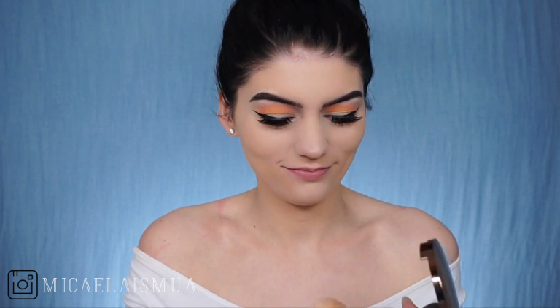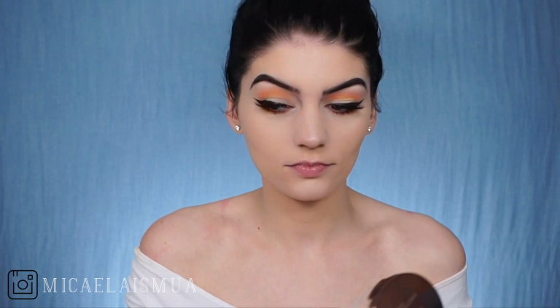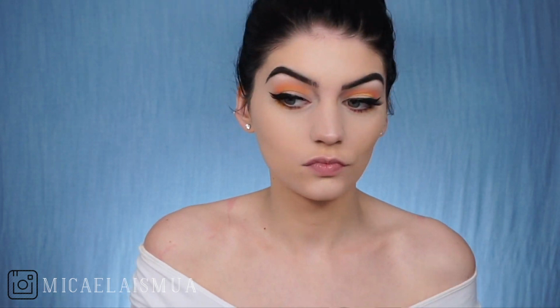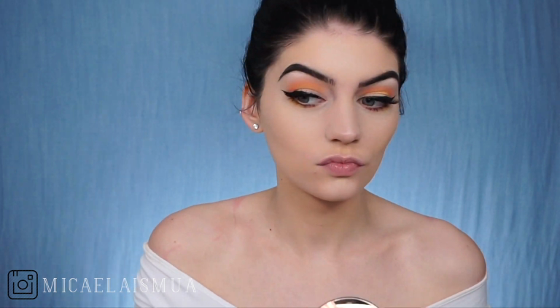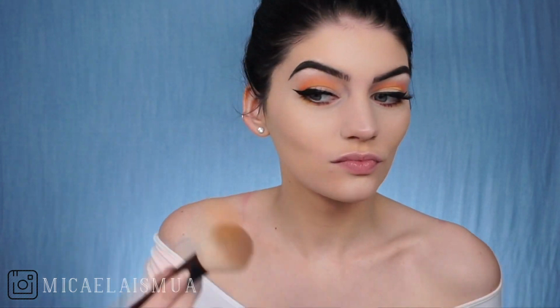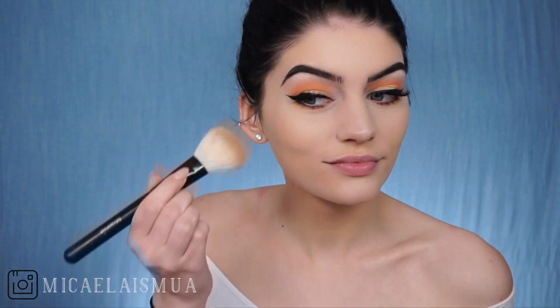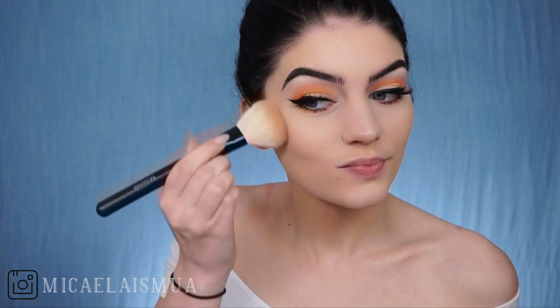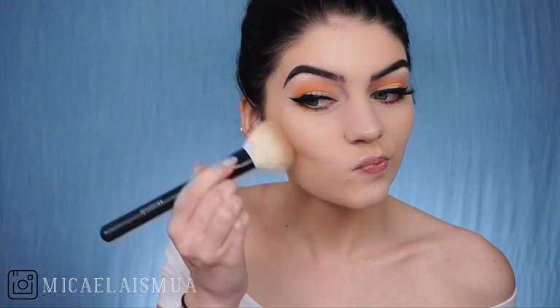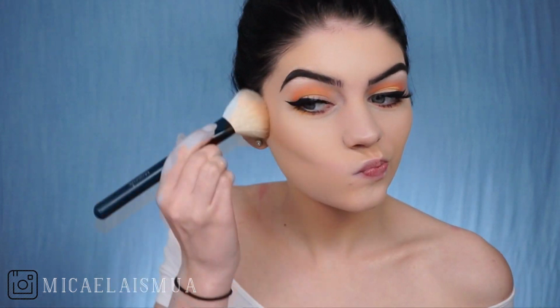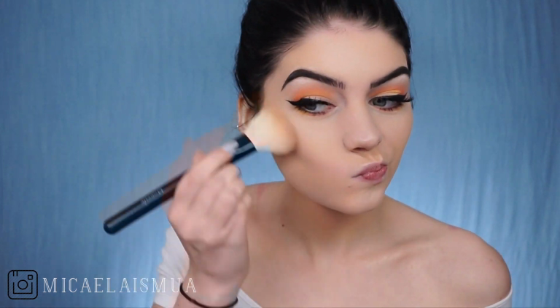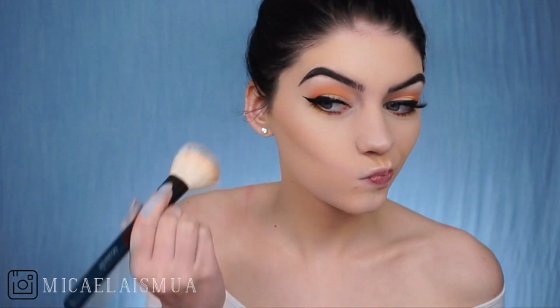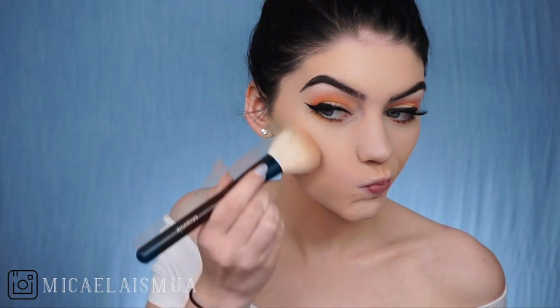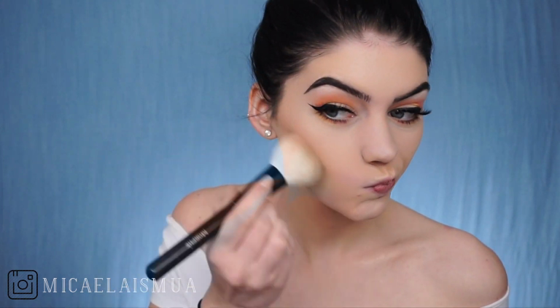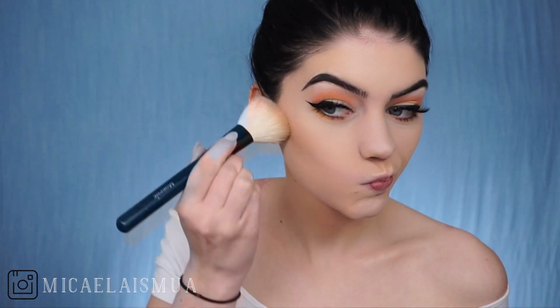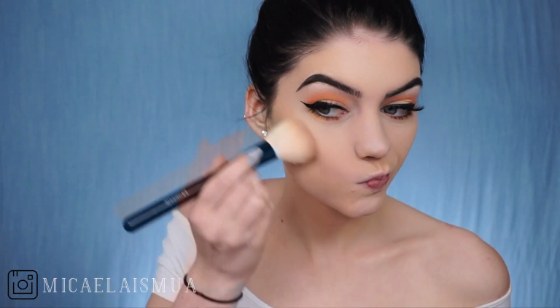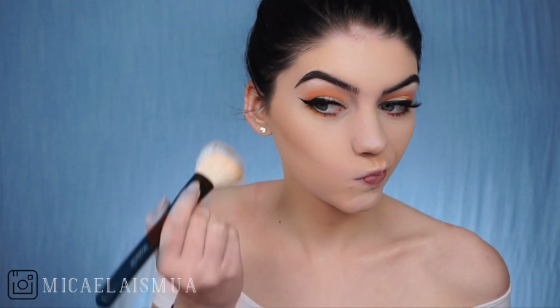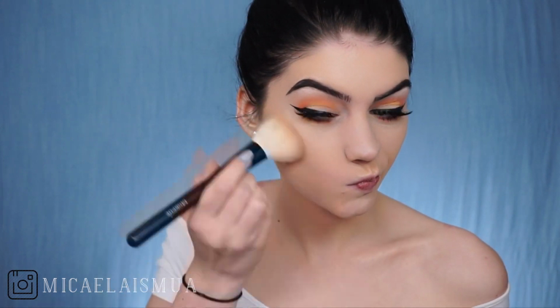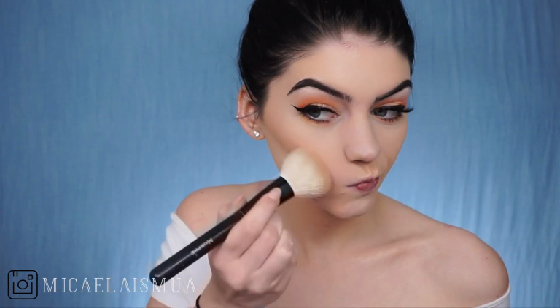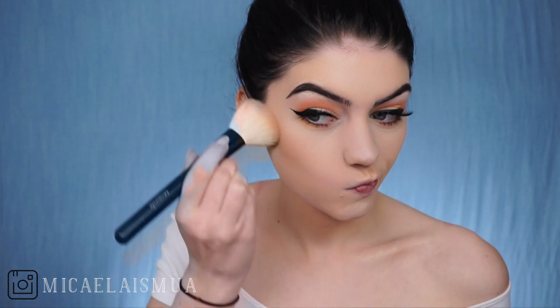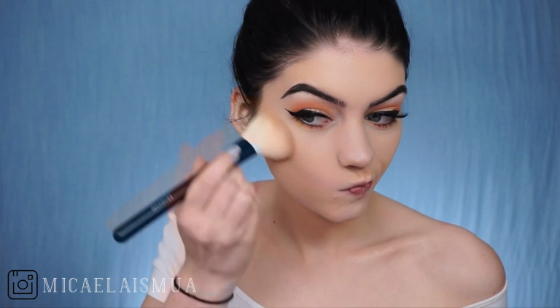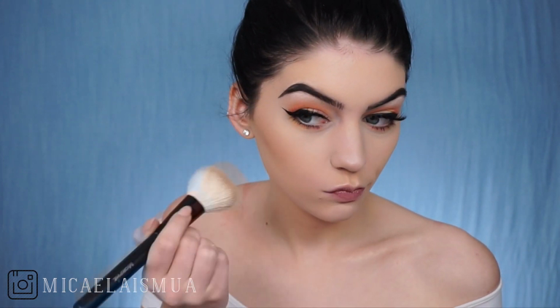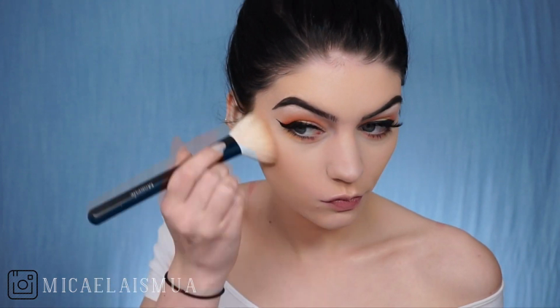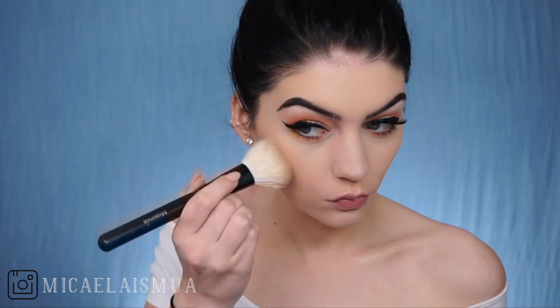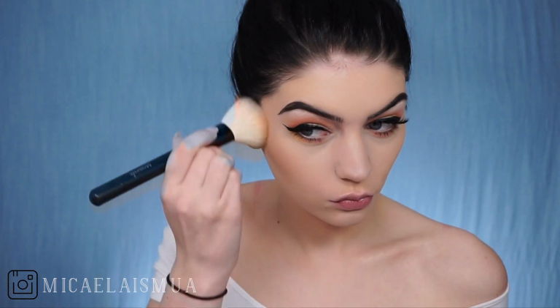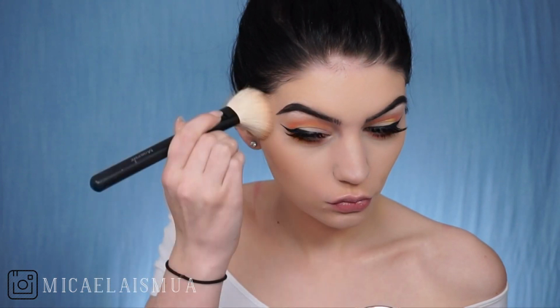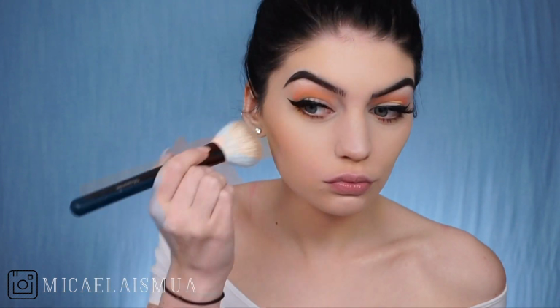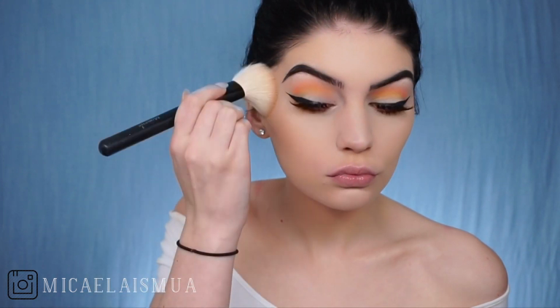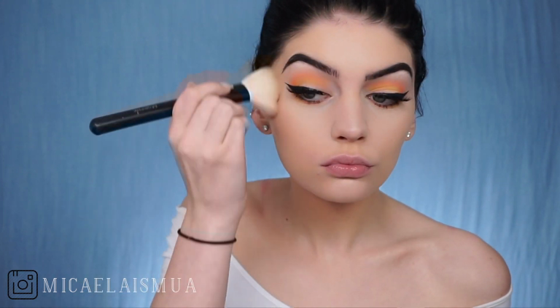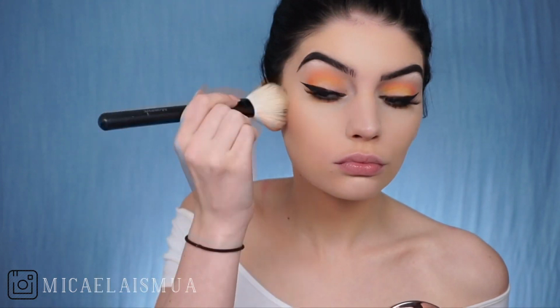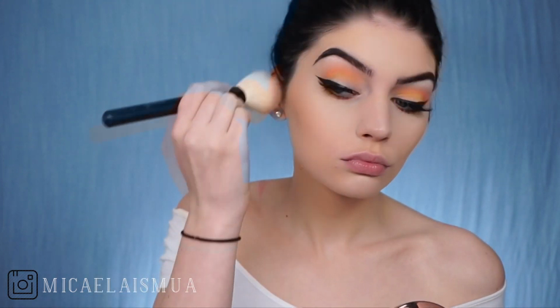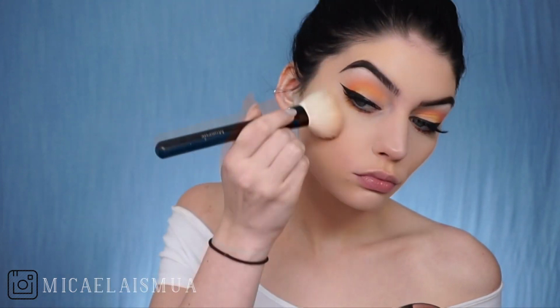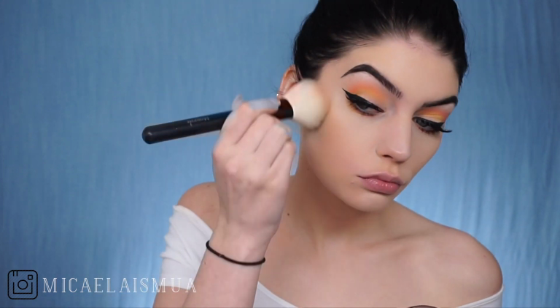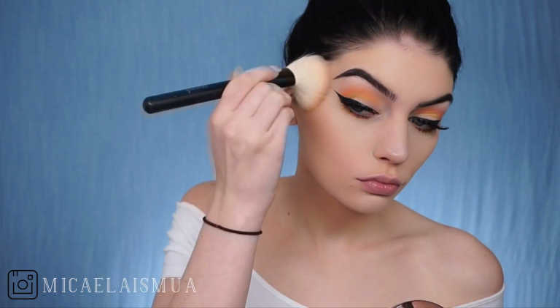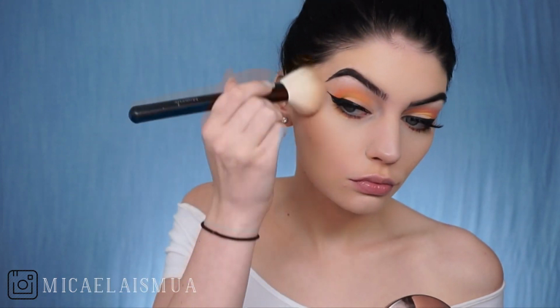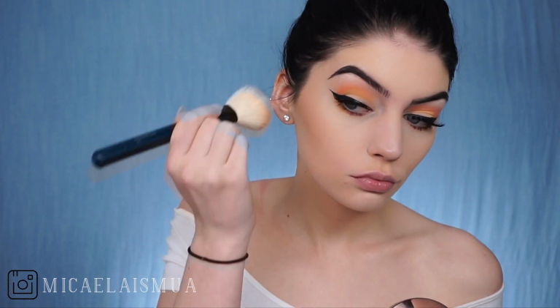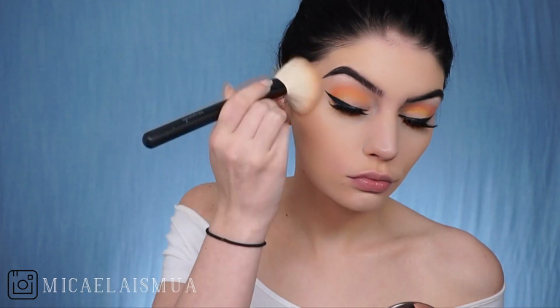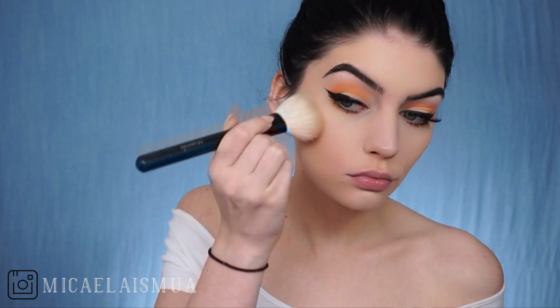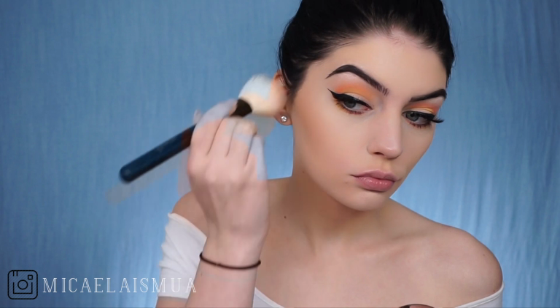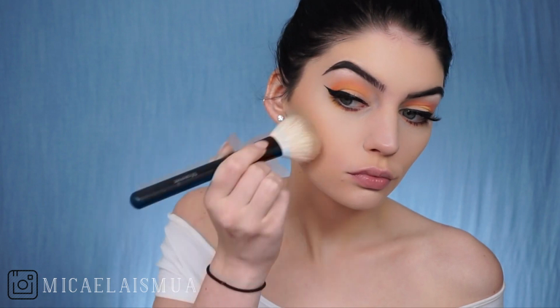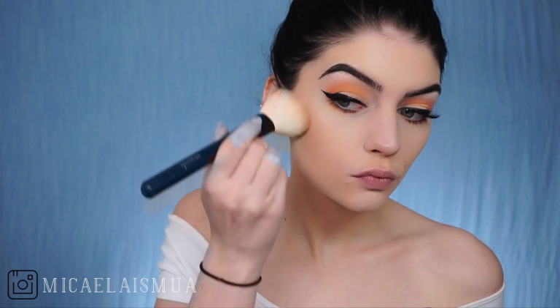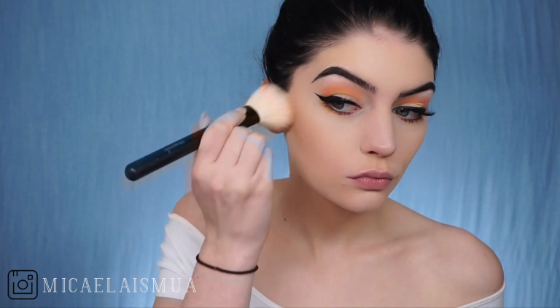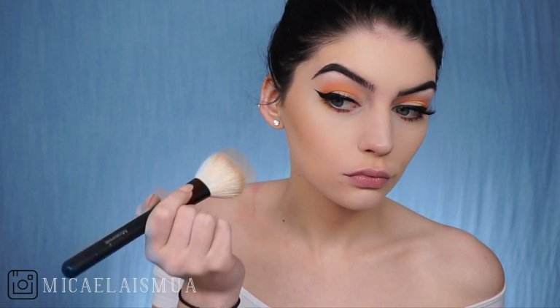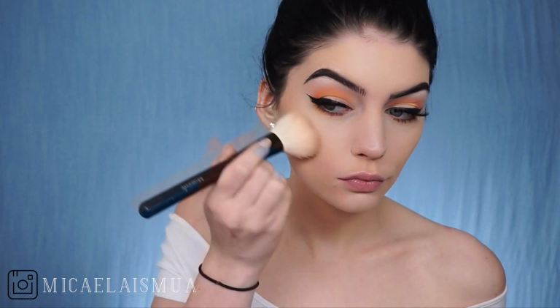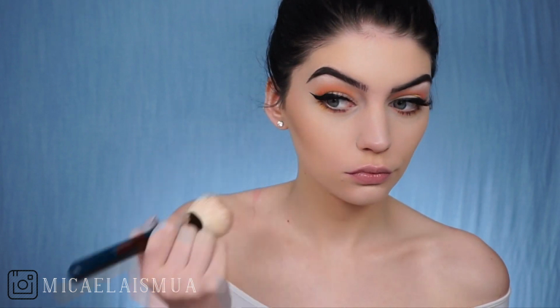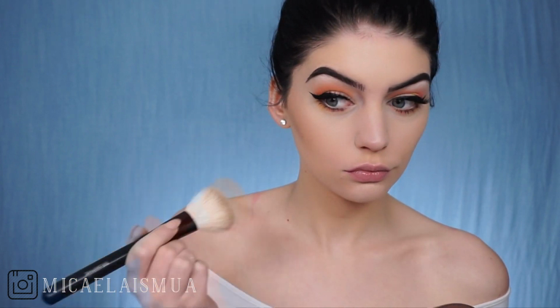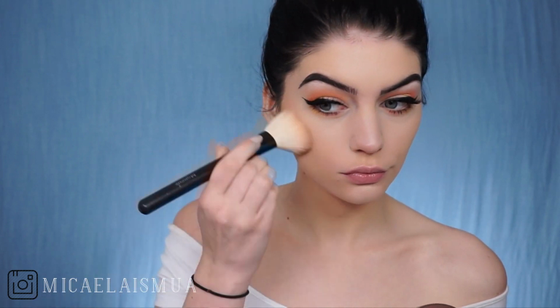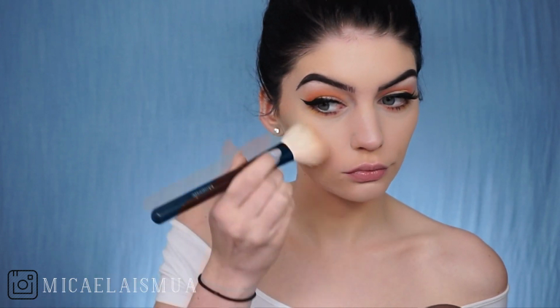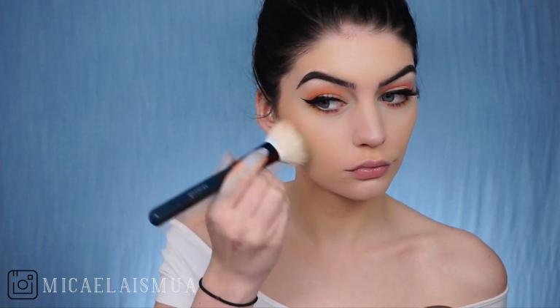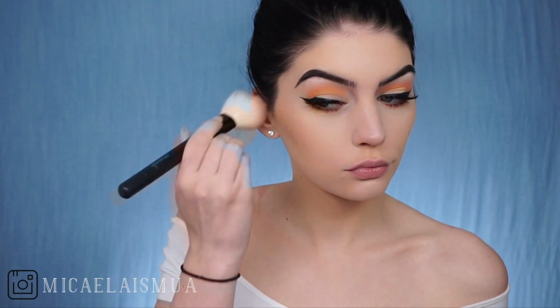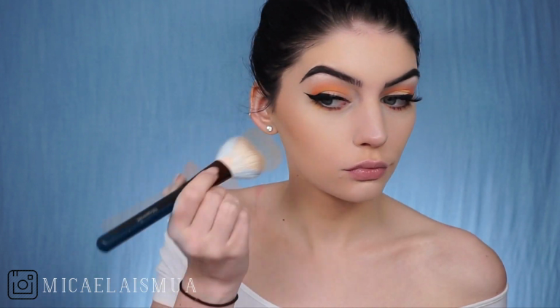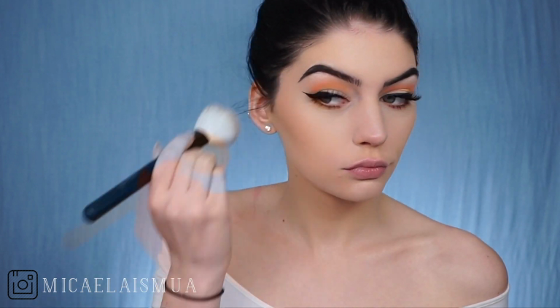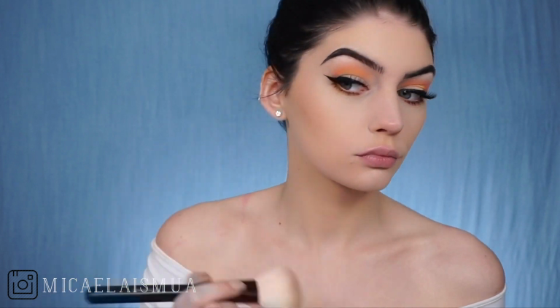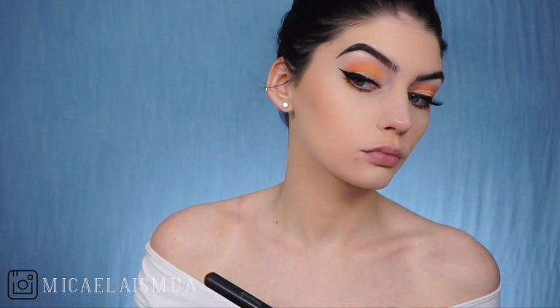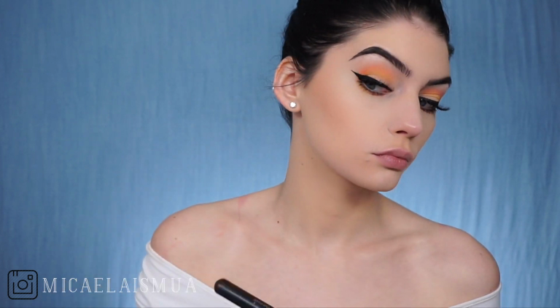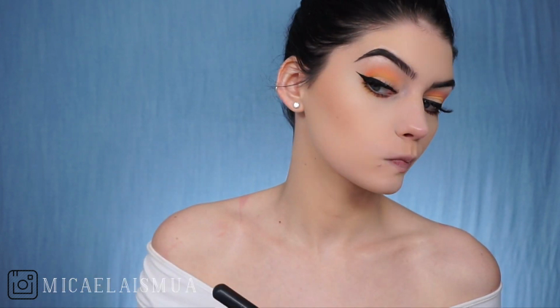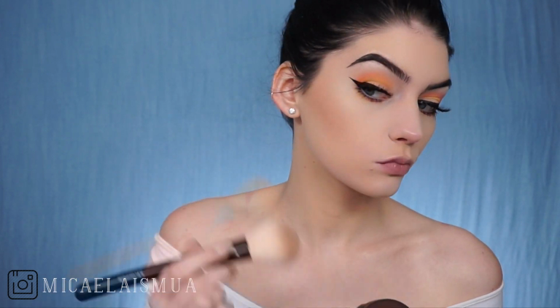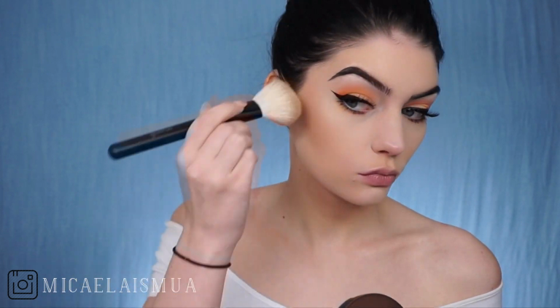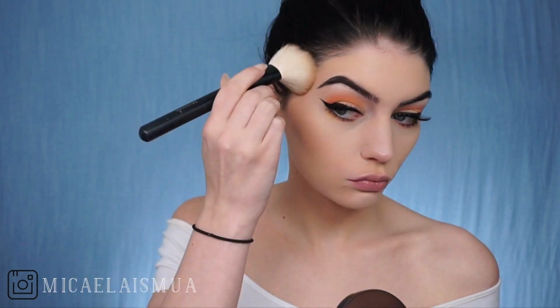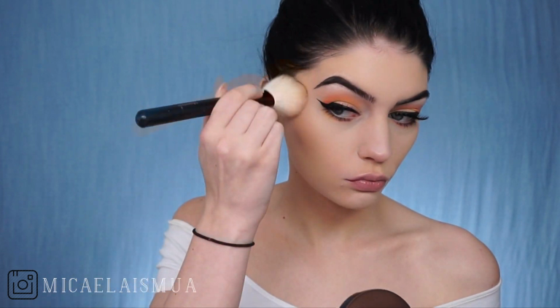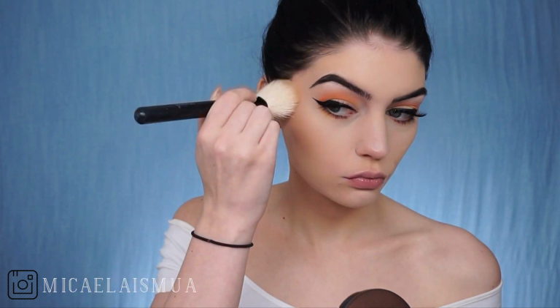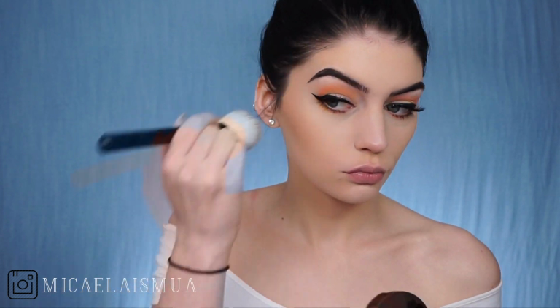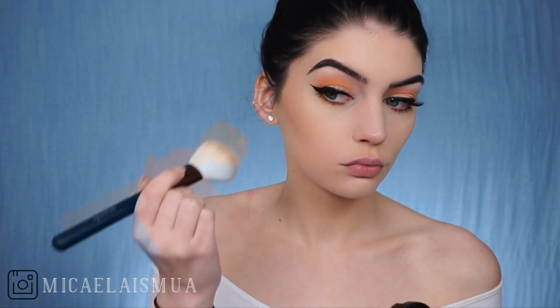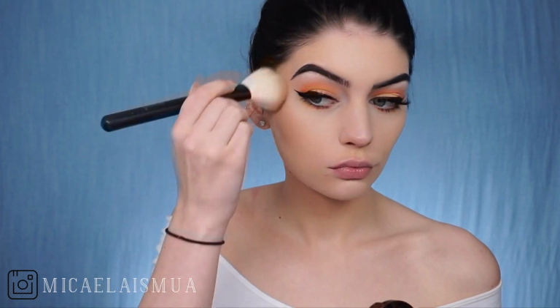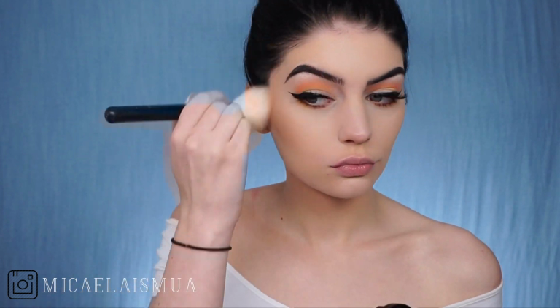Now I'm bronzing with the Makeup Forever bronzer in the shade 151. Oh my god, it's not Park Ave Princess. Are you guys dying?